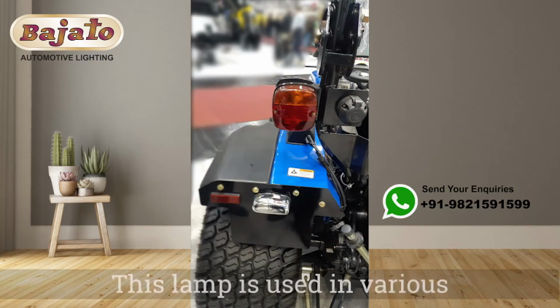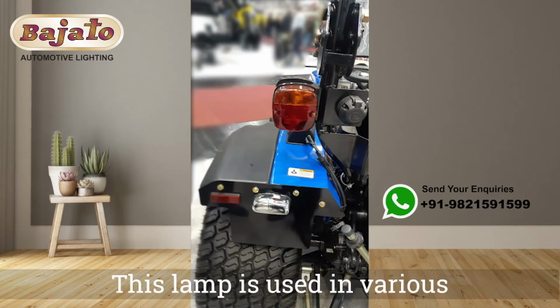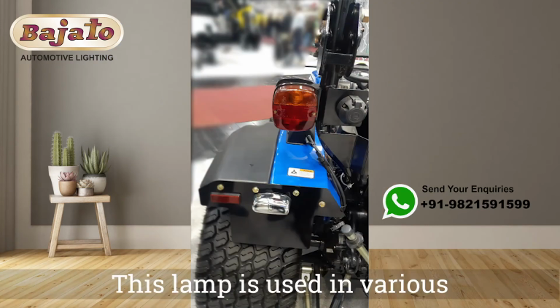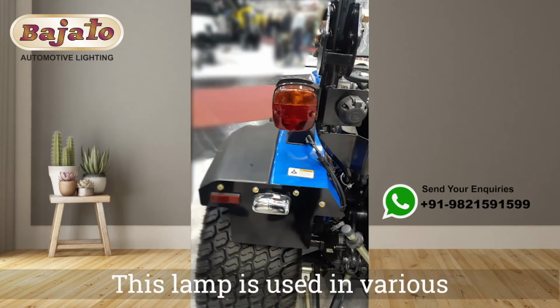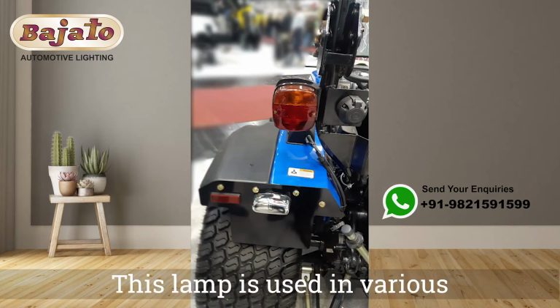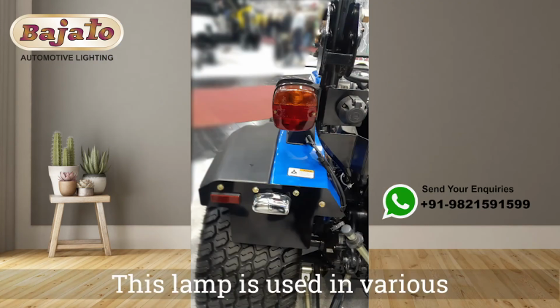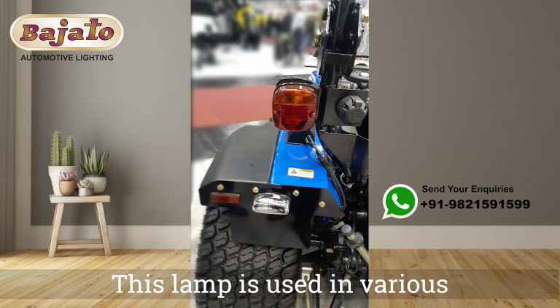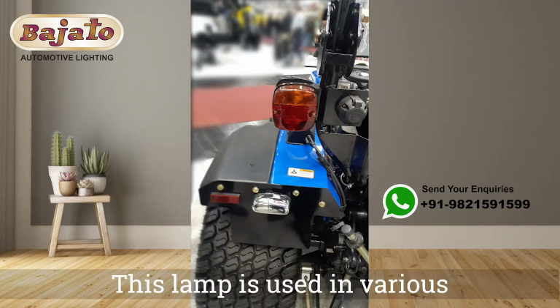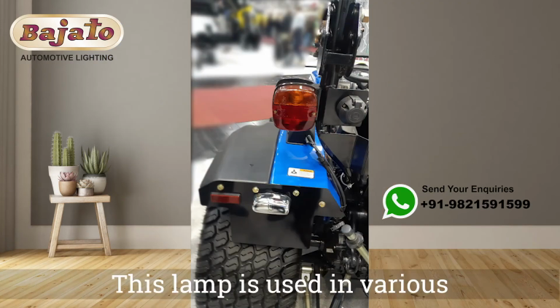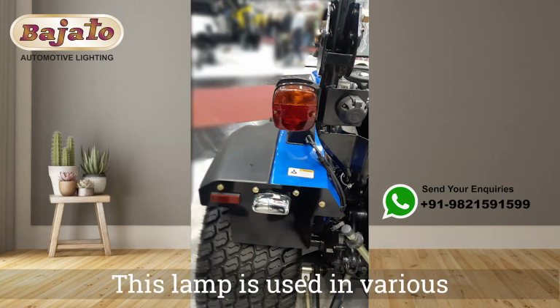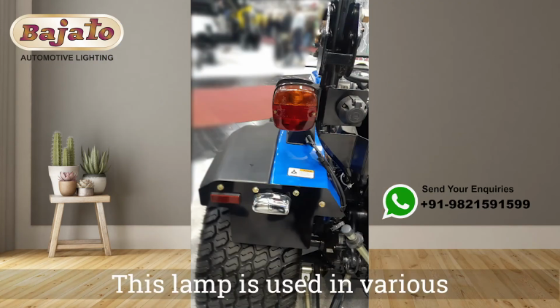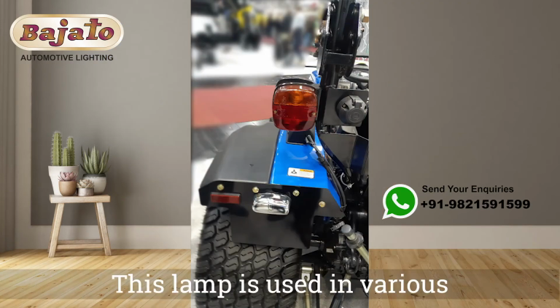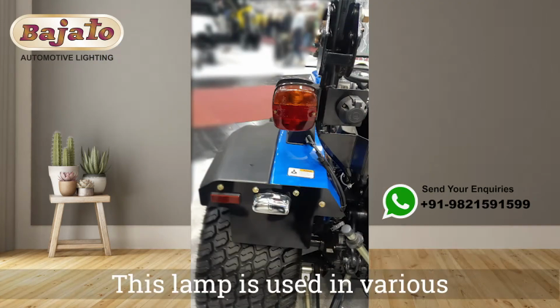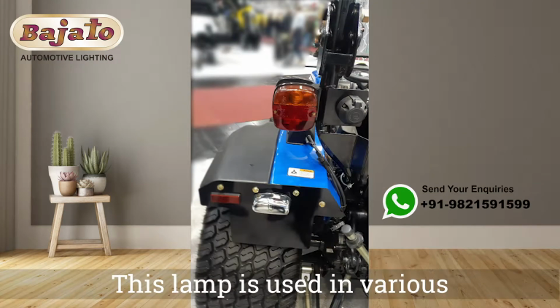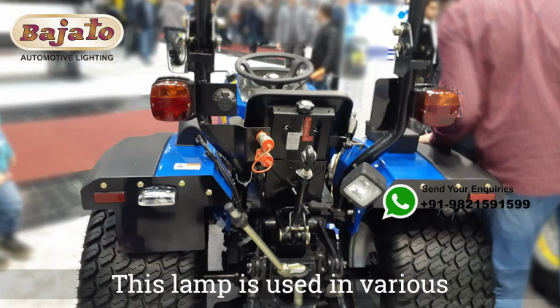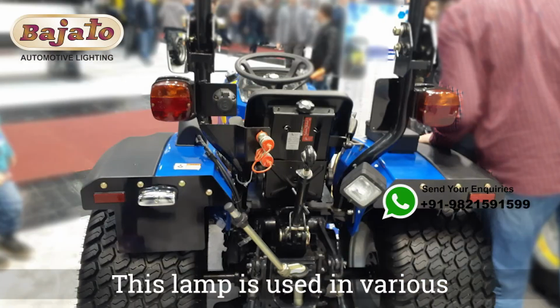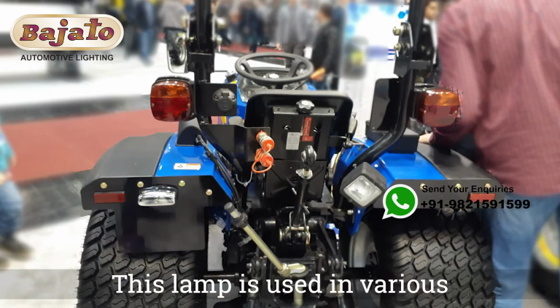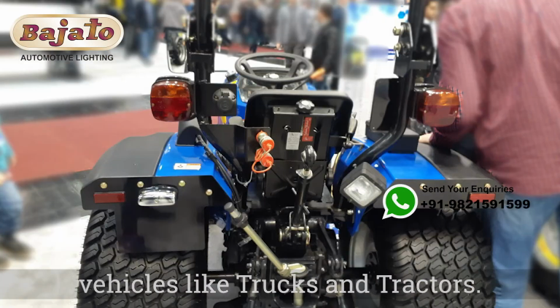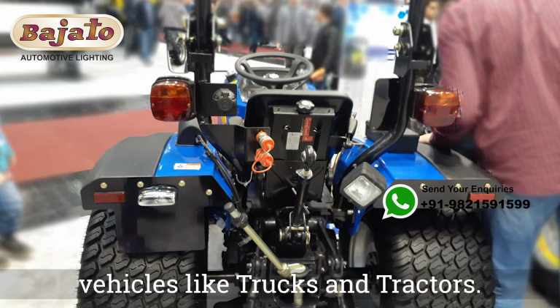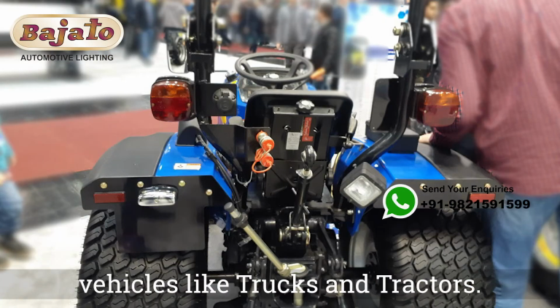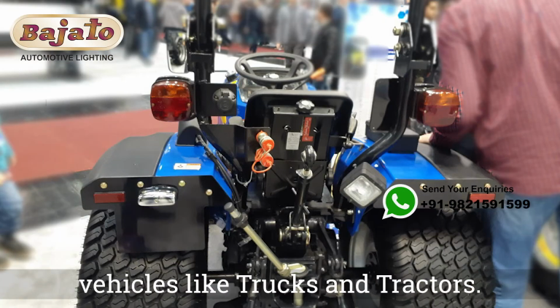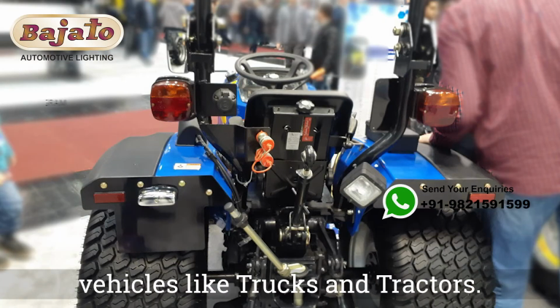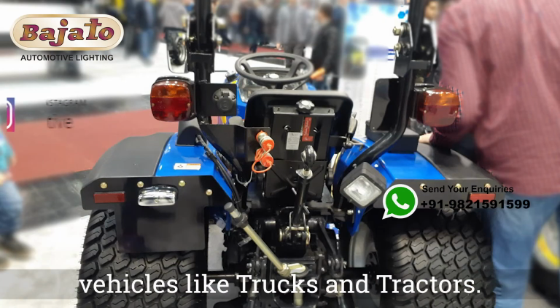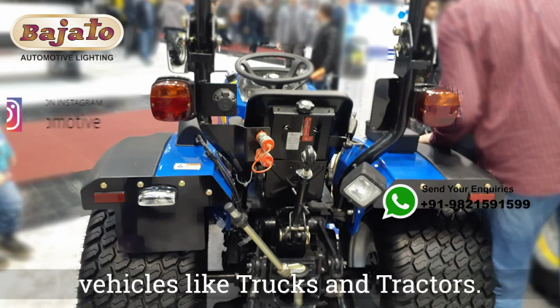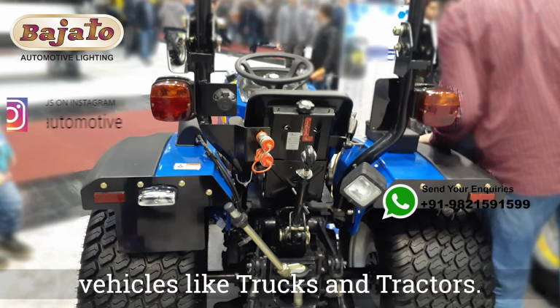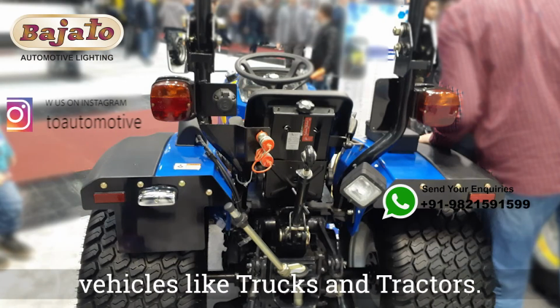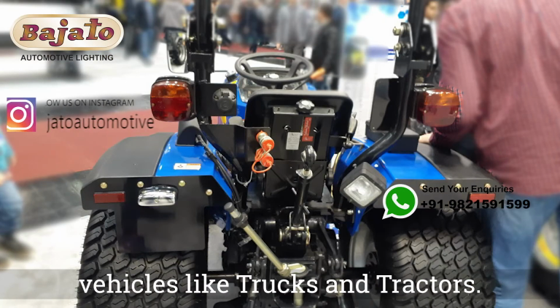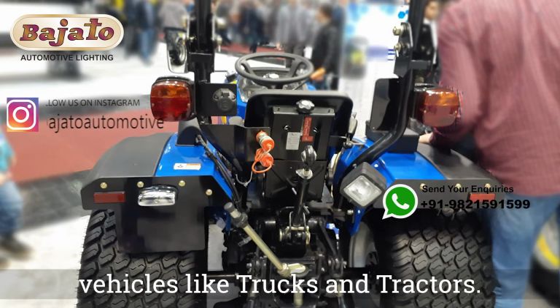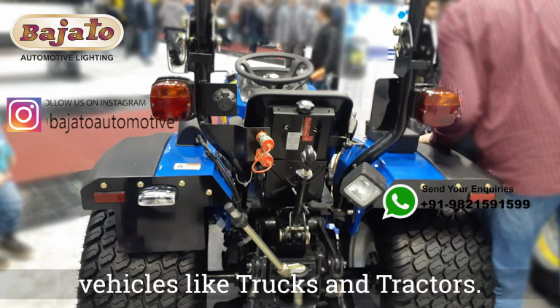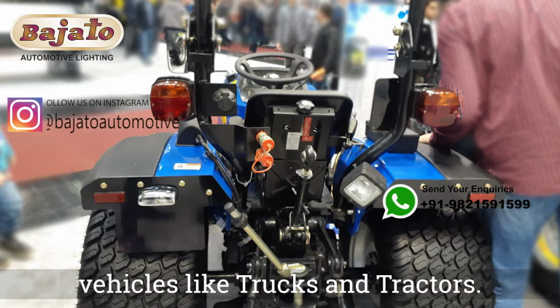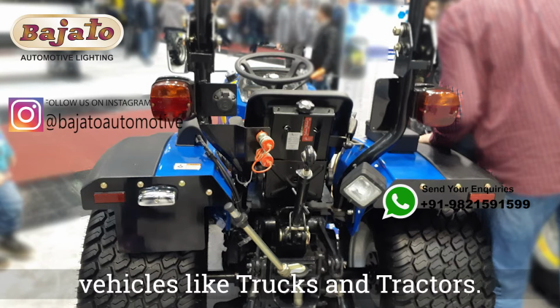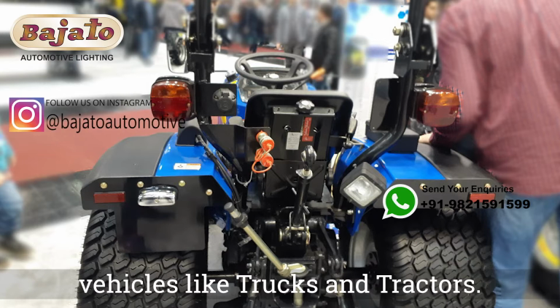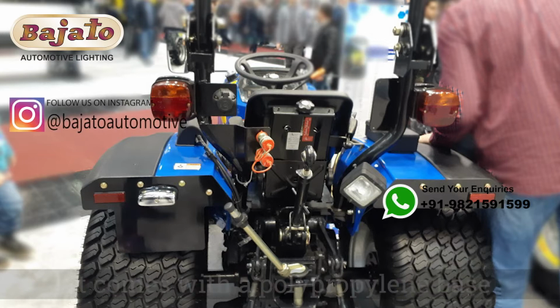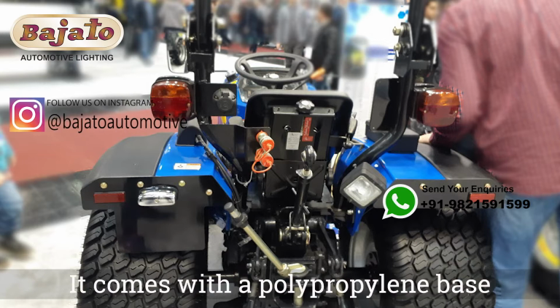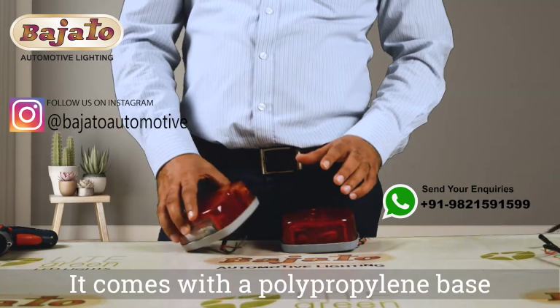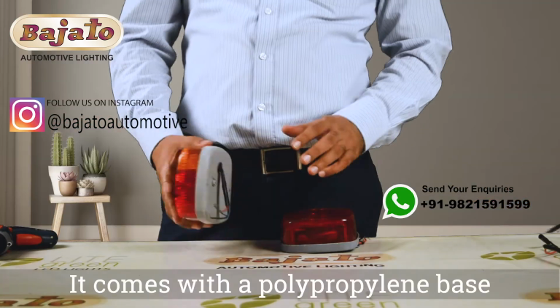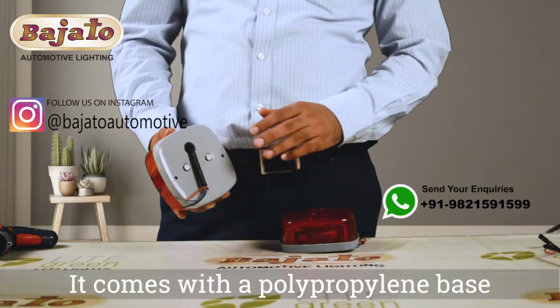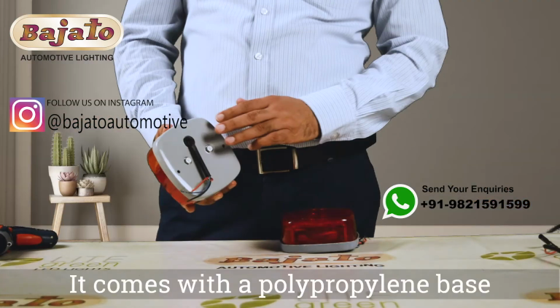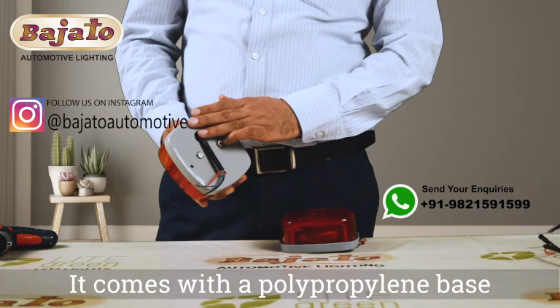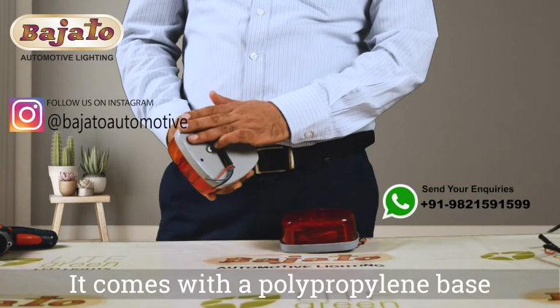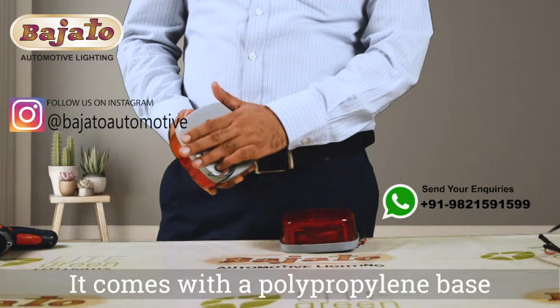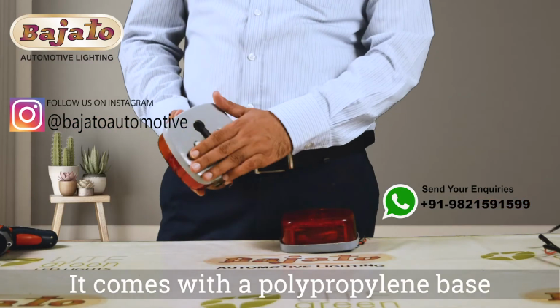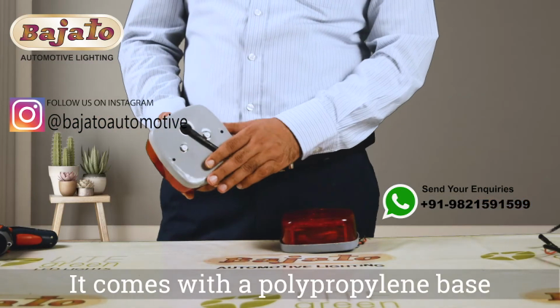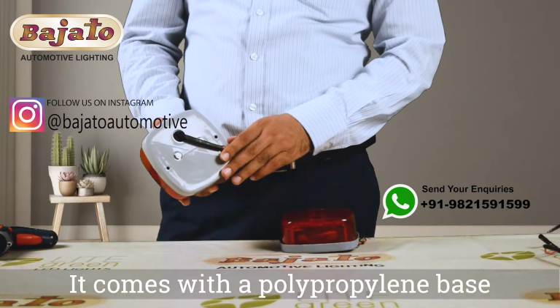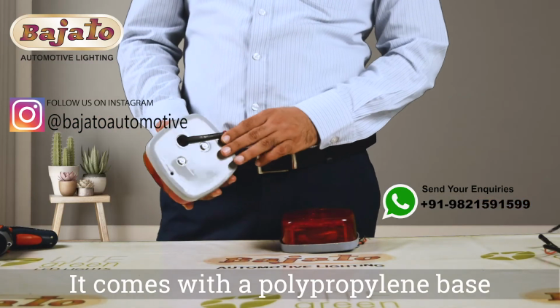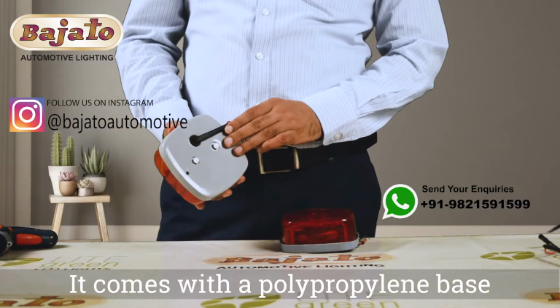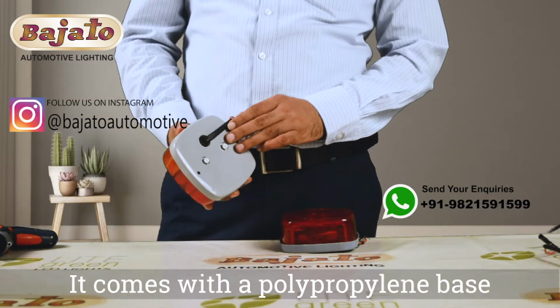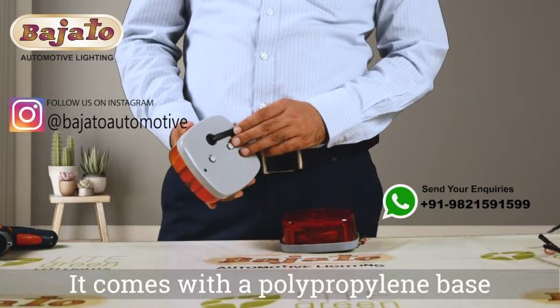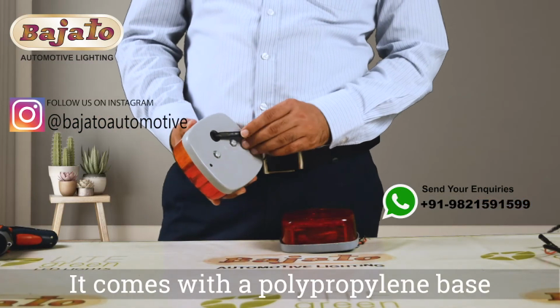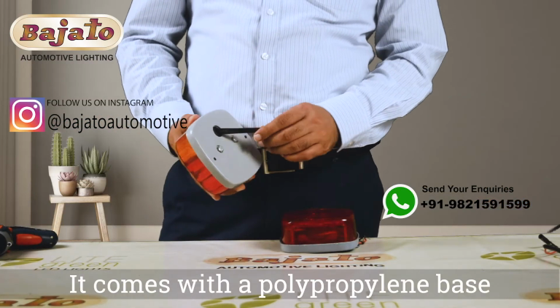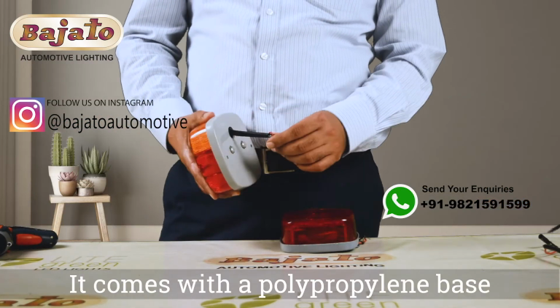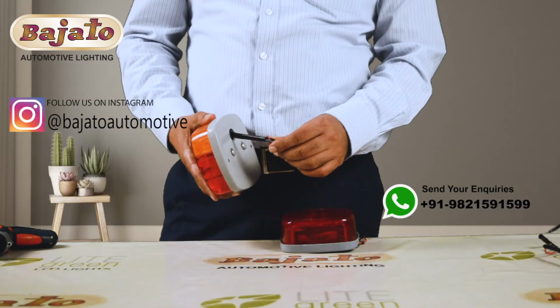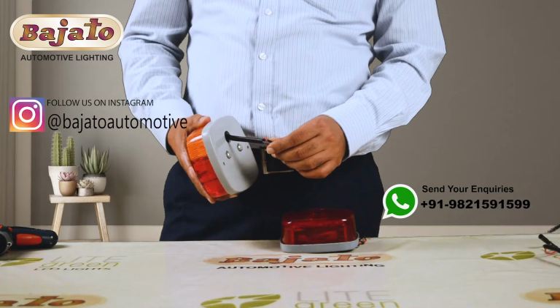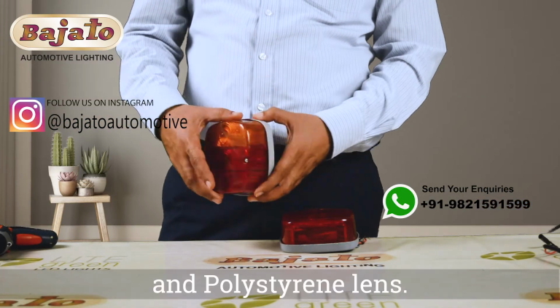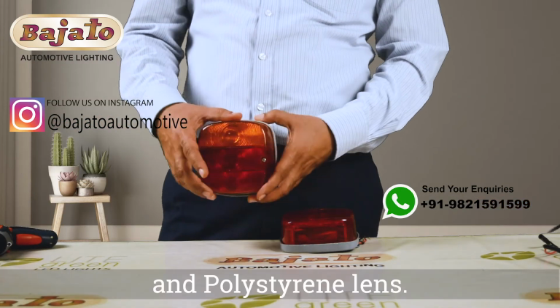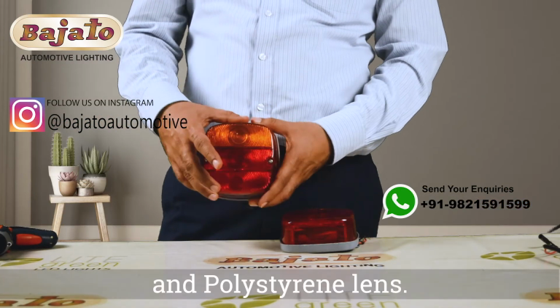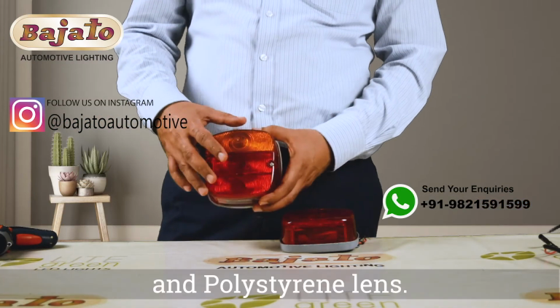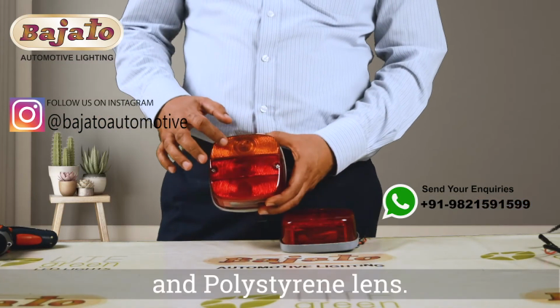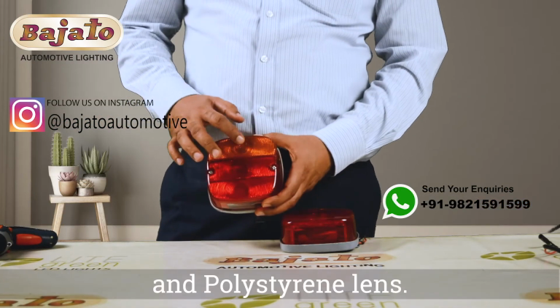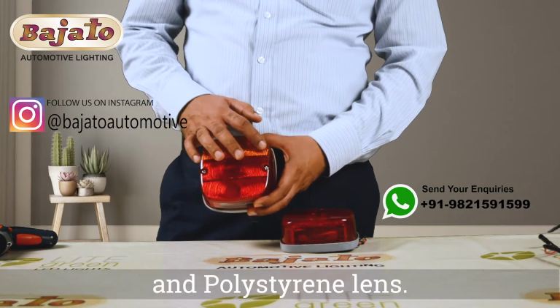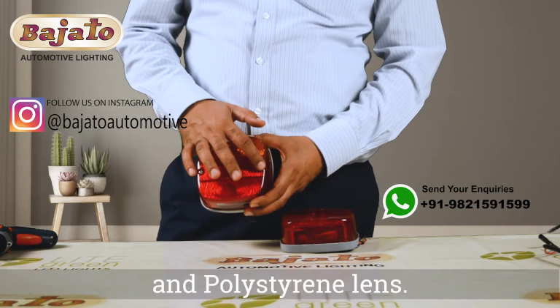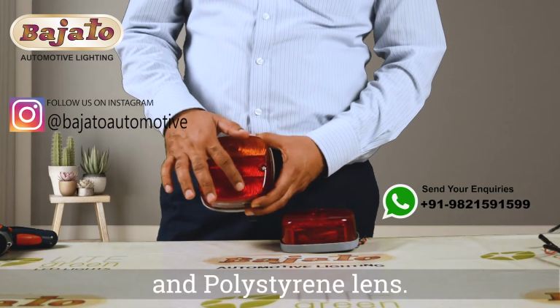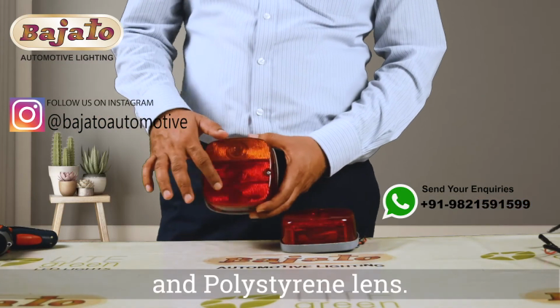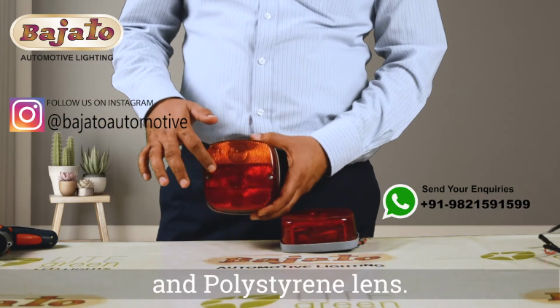This lamp is used in various vehicles like trucks and tractors. It comes with a polypropylene base and polystyrene lens.